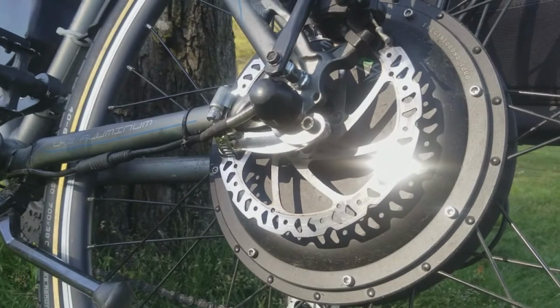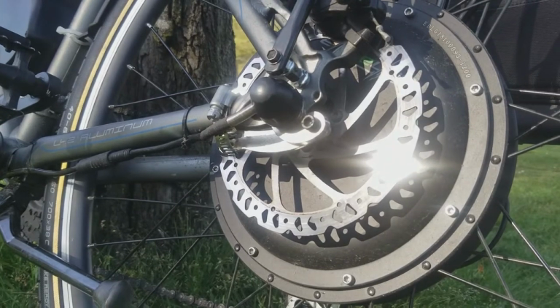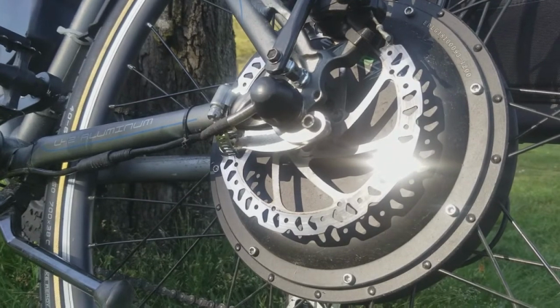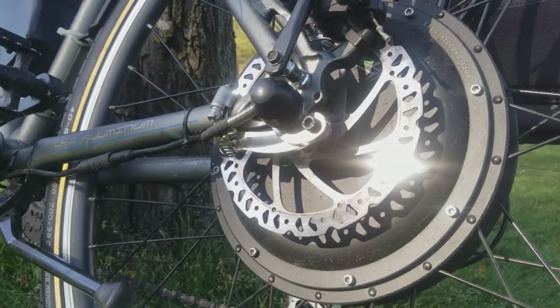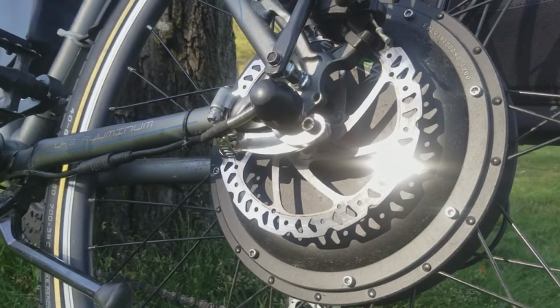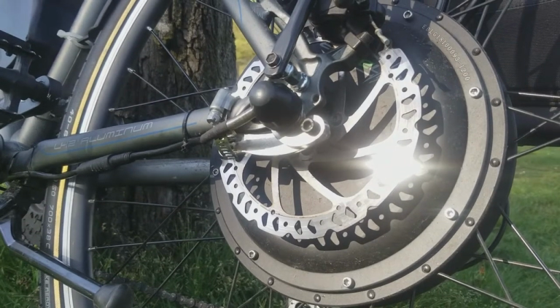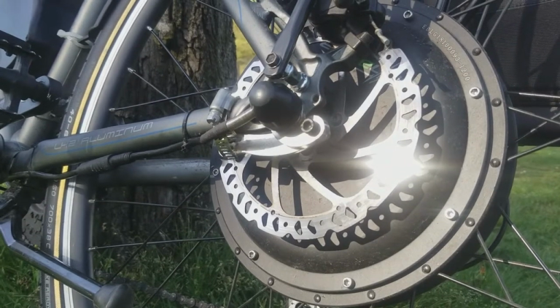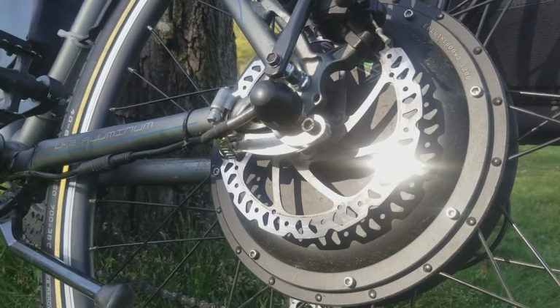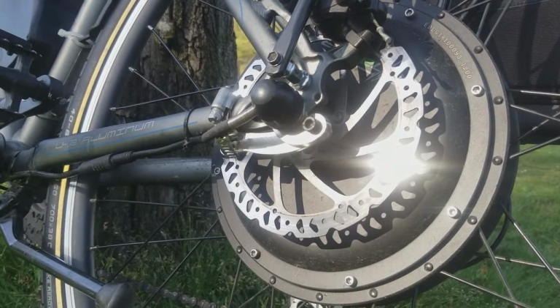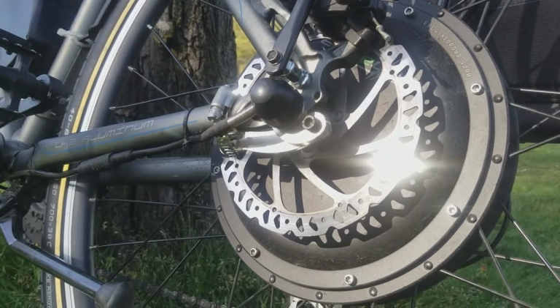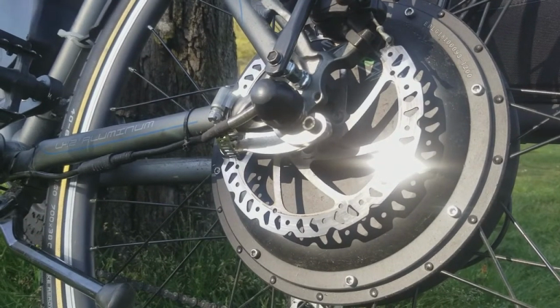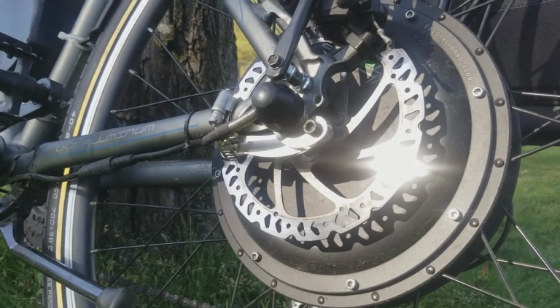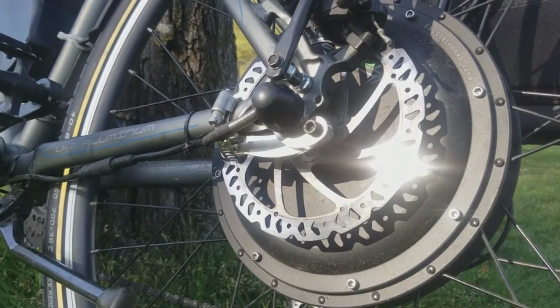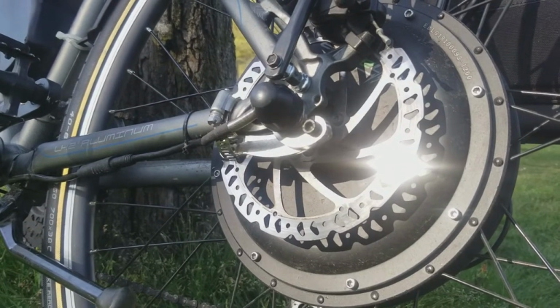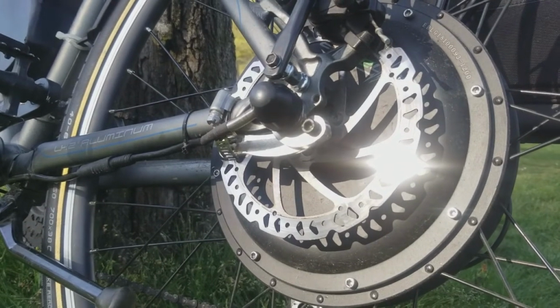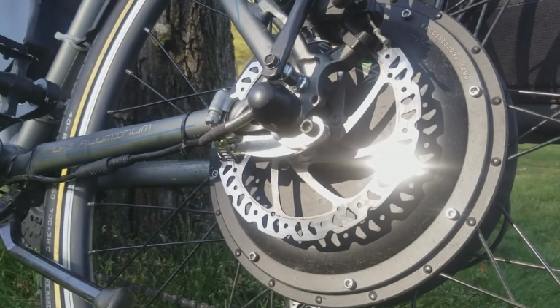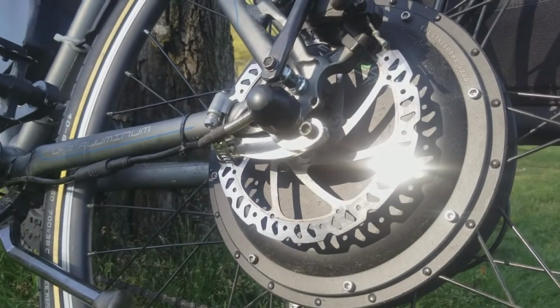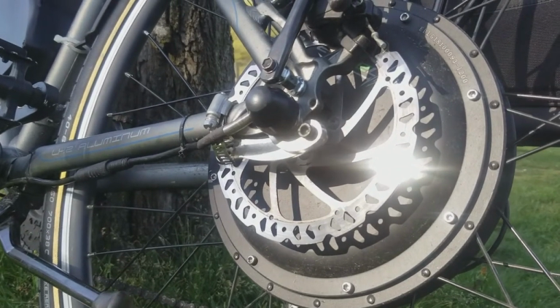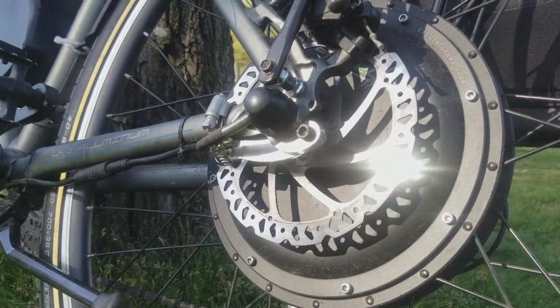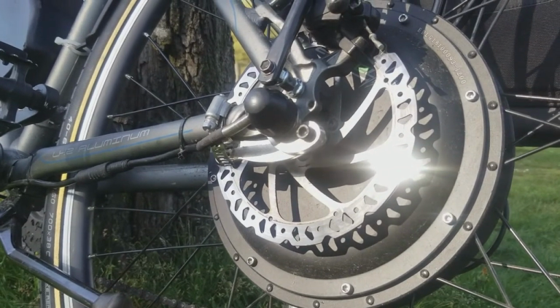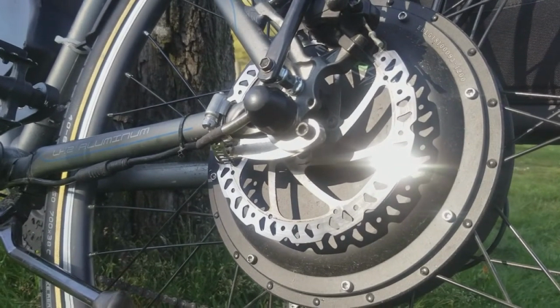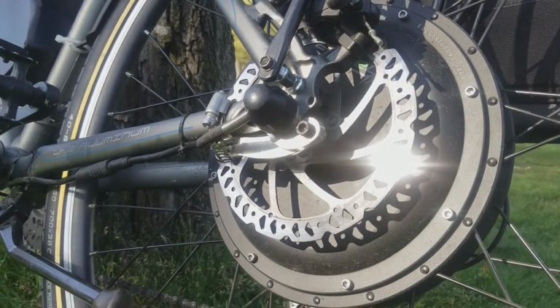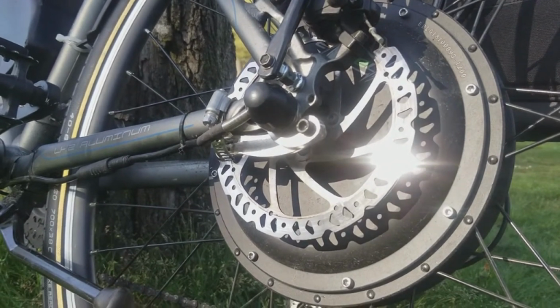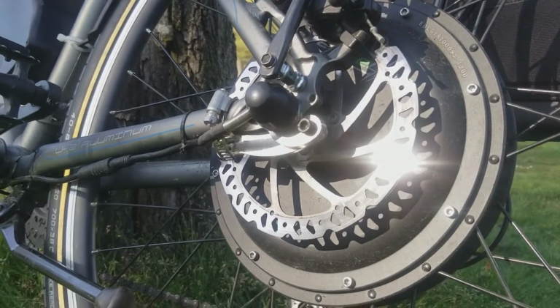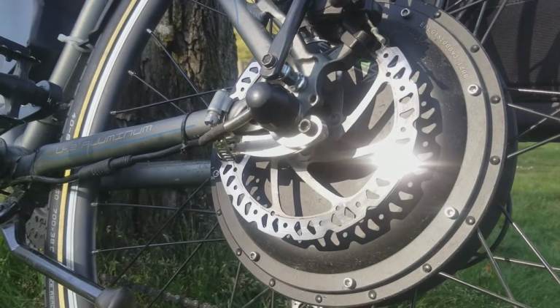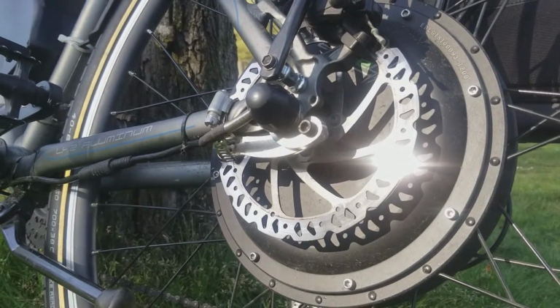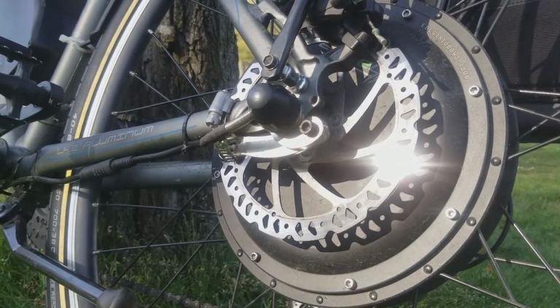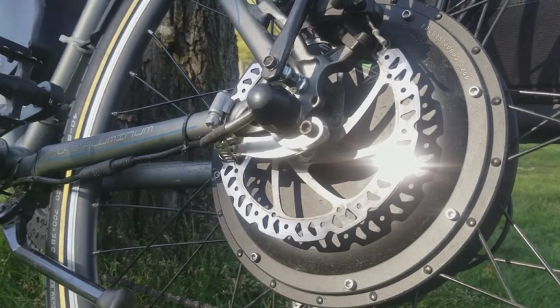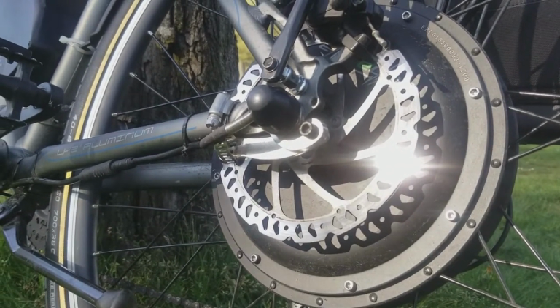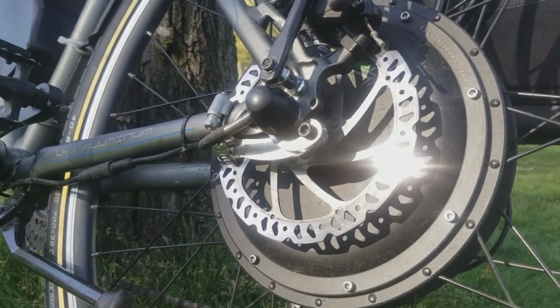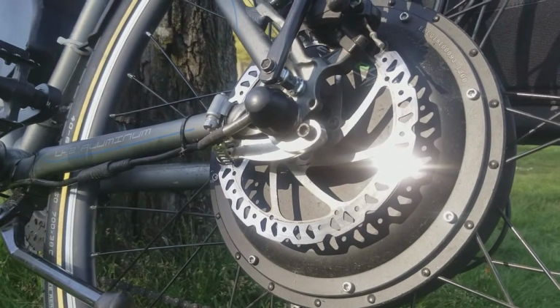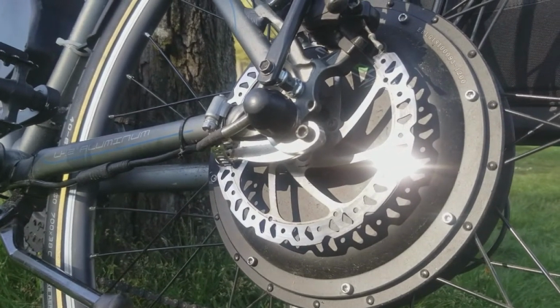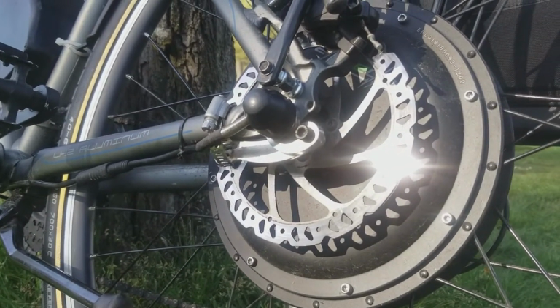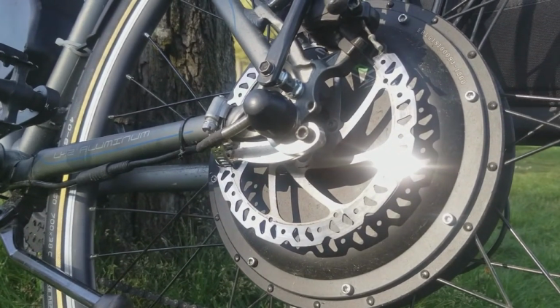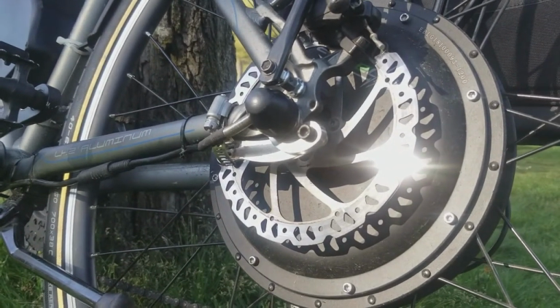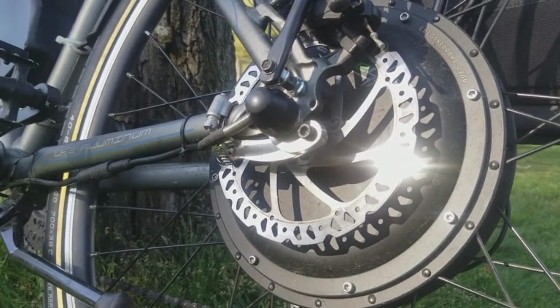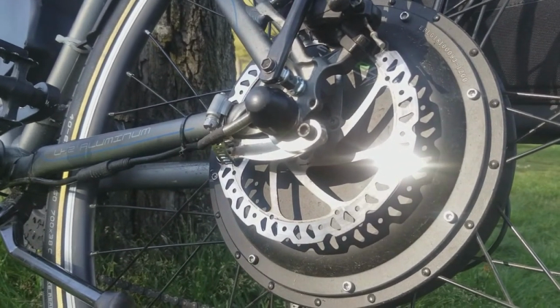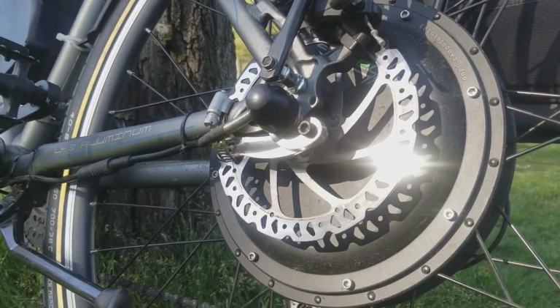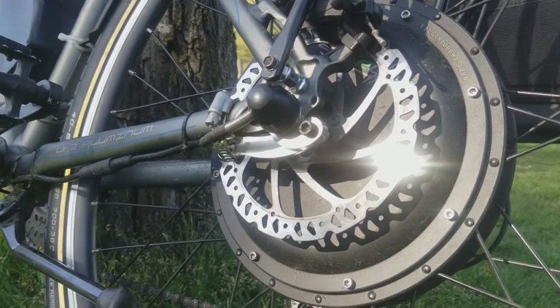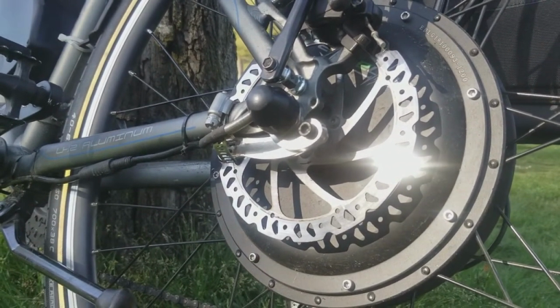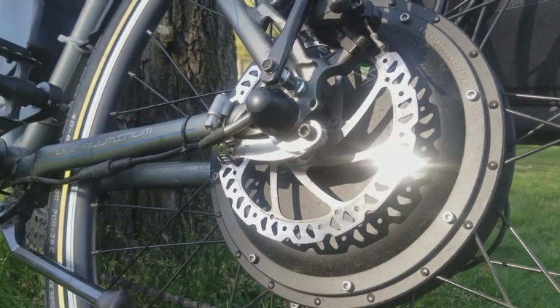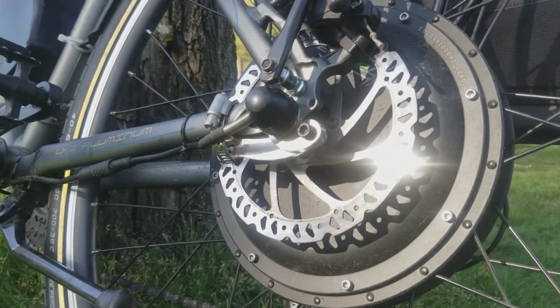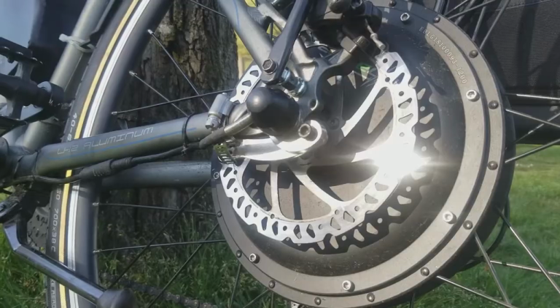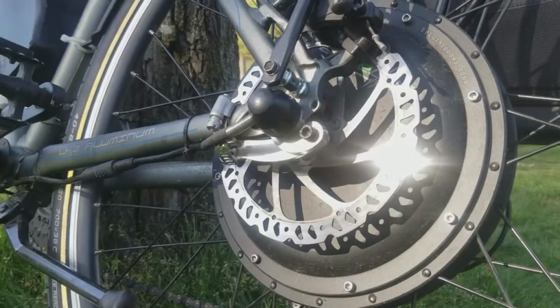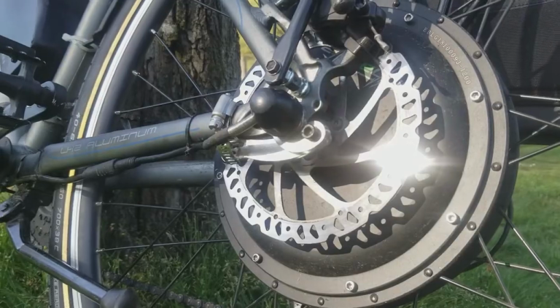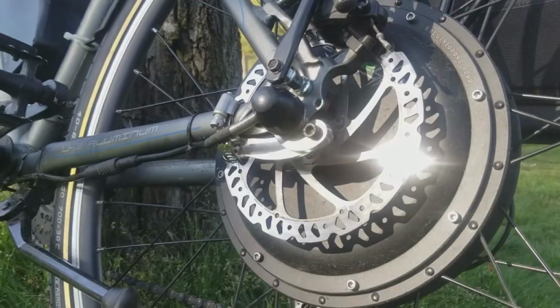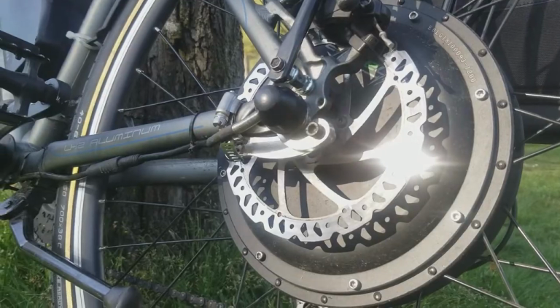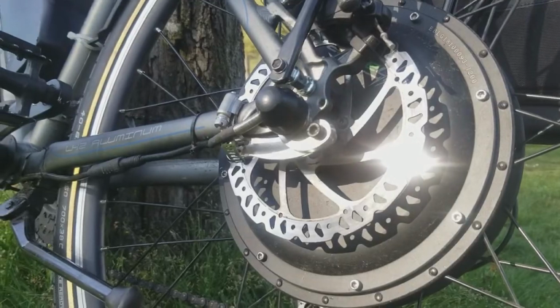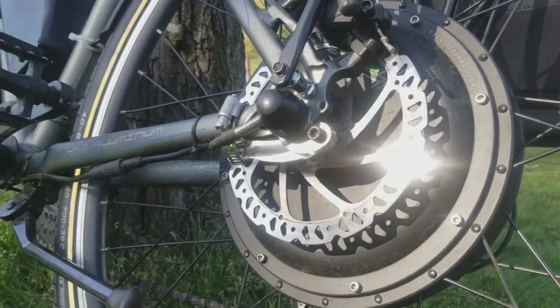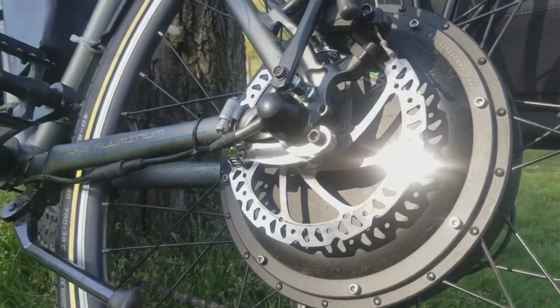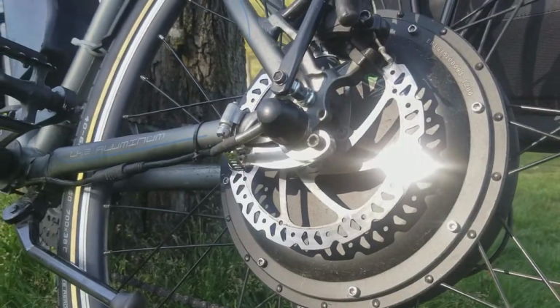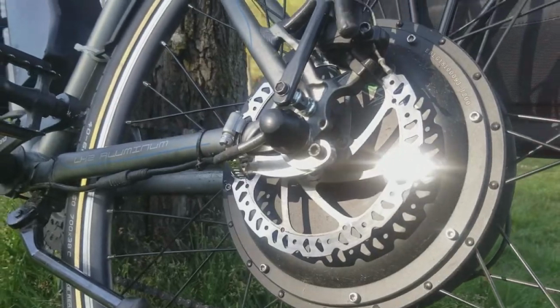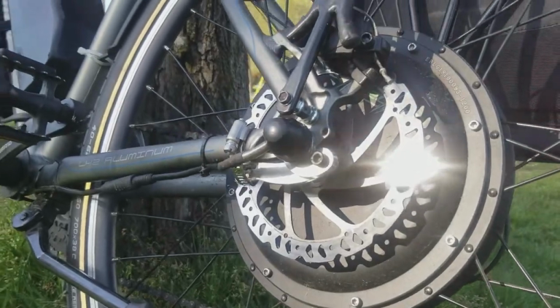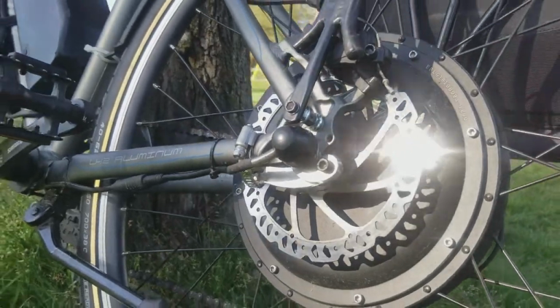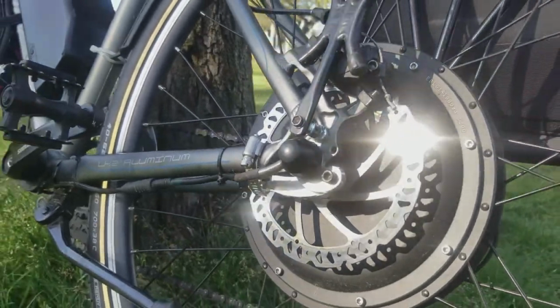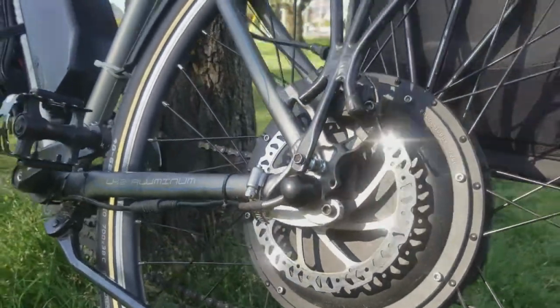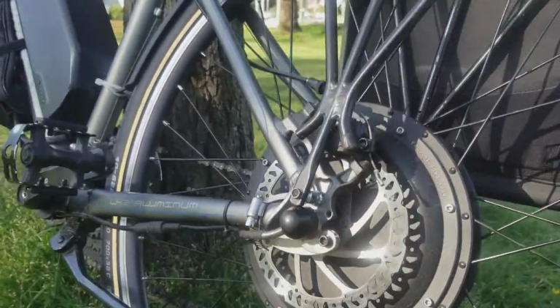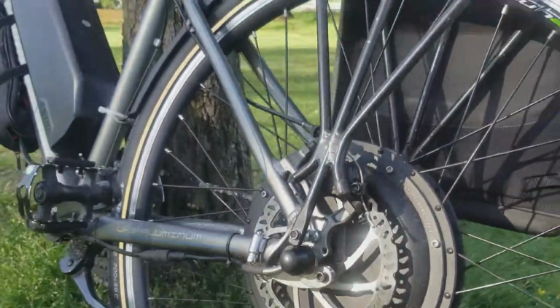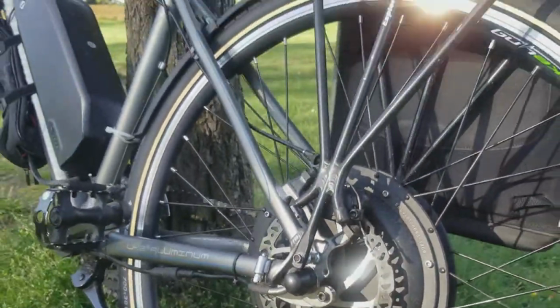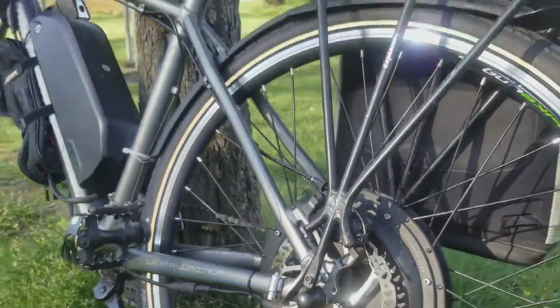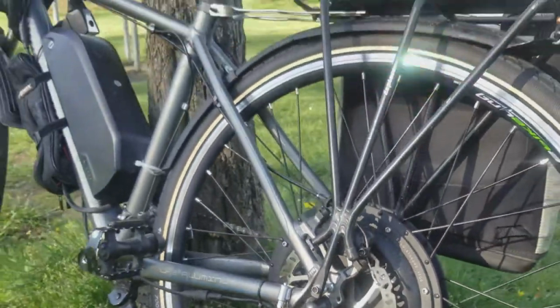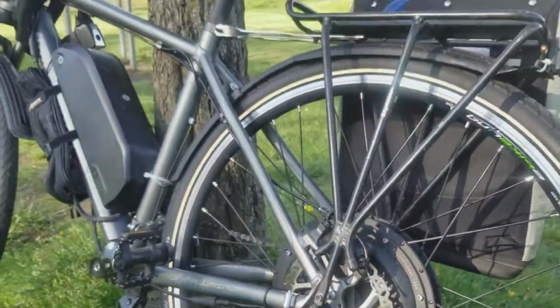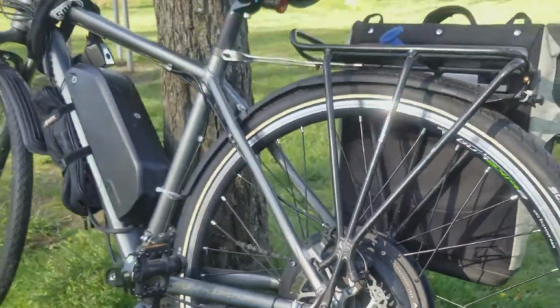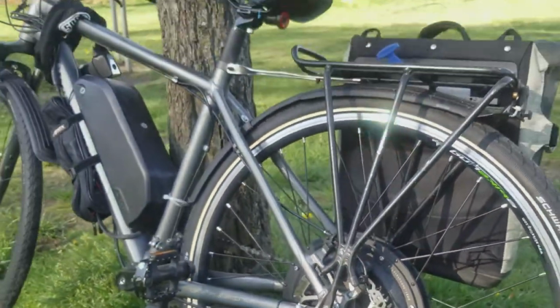I recommend a torque arm for any hub motor with 500 watts of power or more. For anything 1500 watts or more, I'd recommend two torque arms.